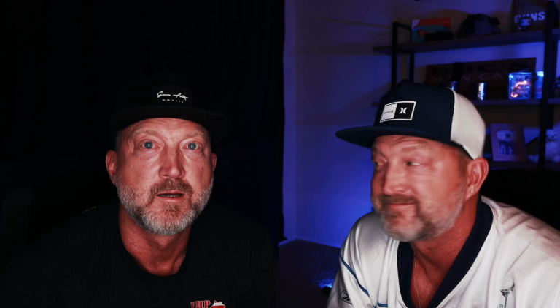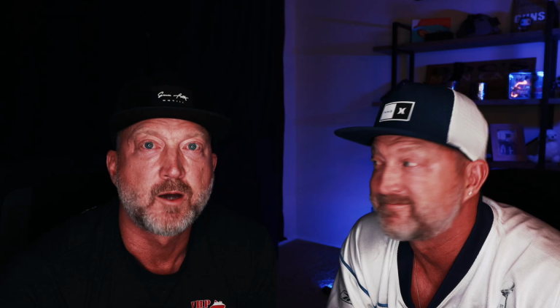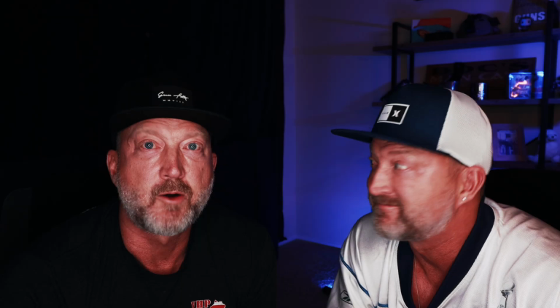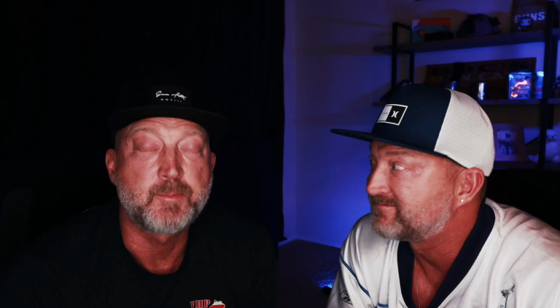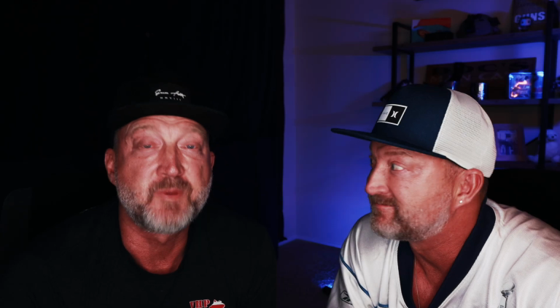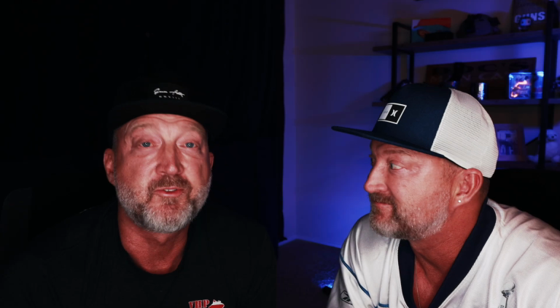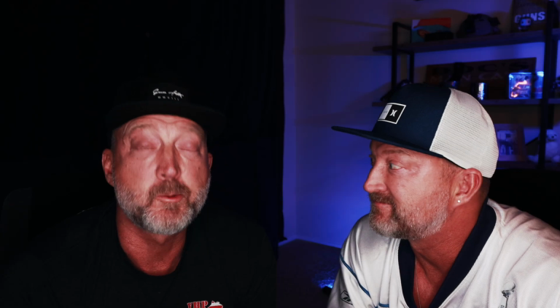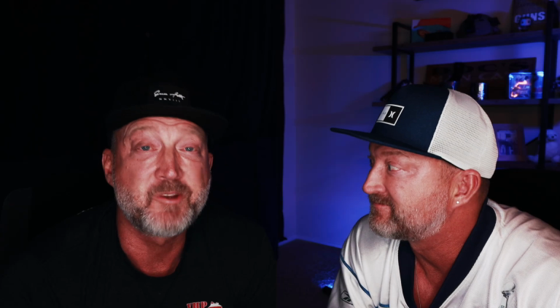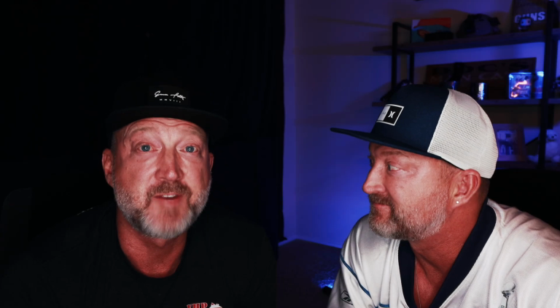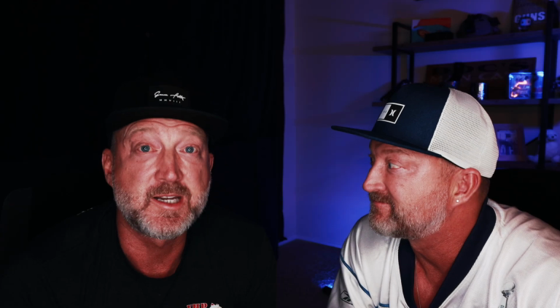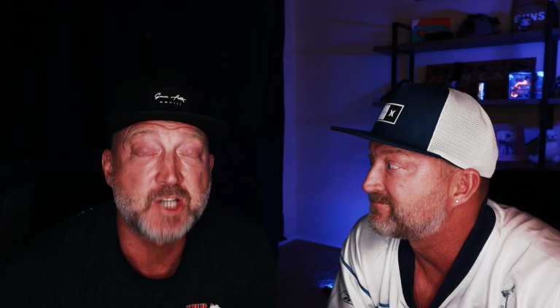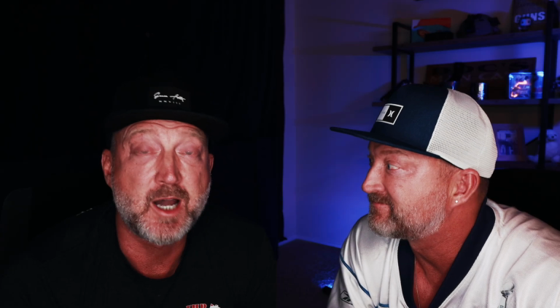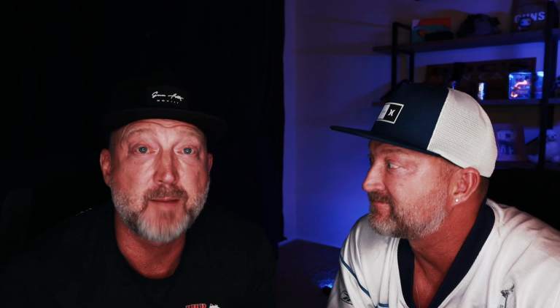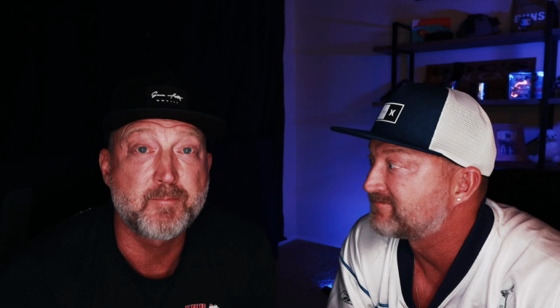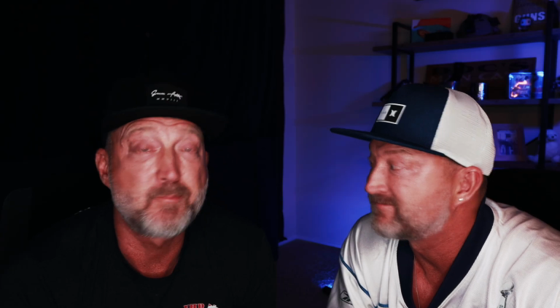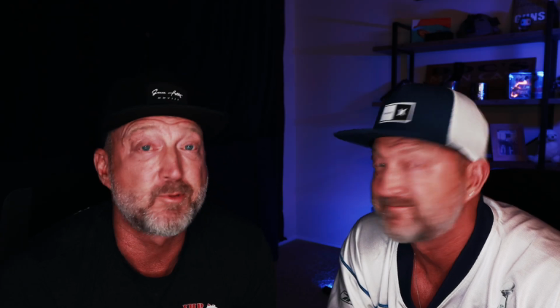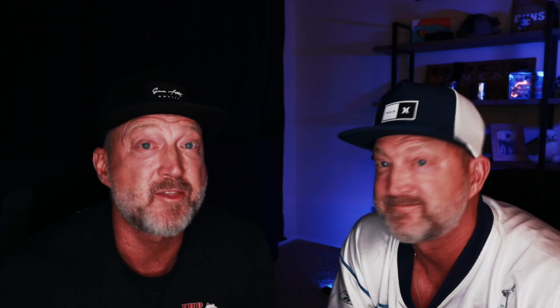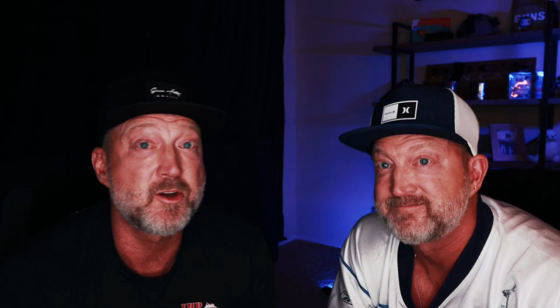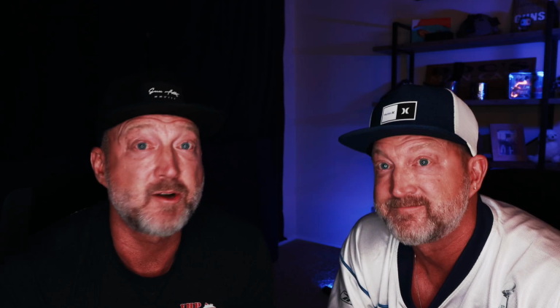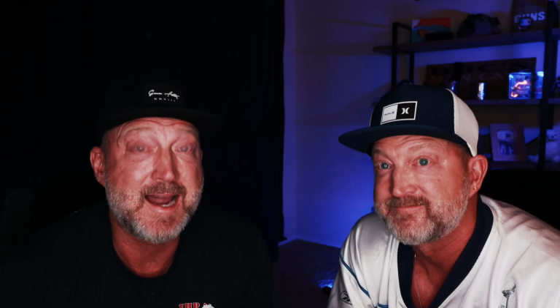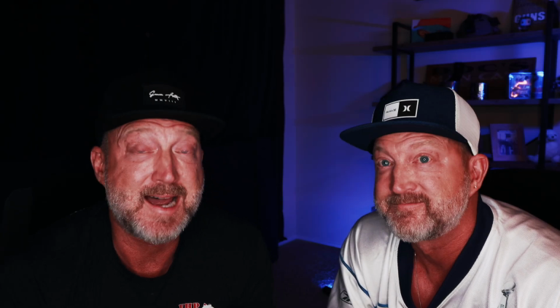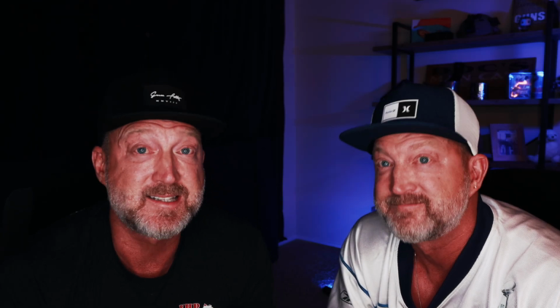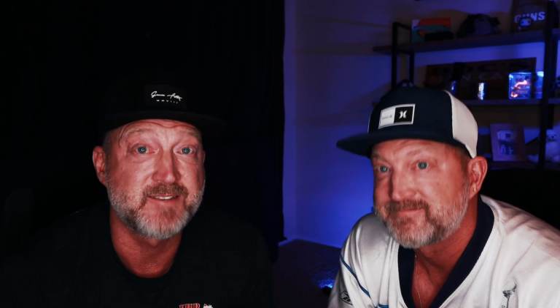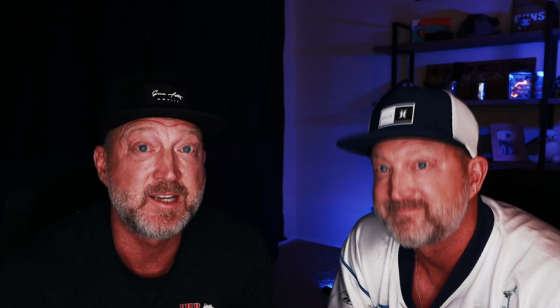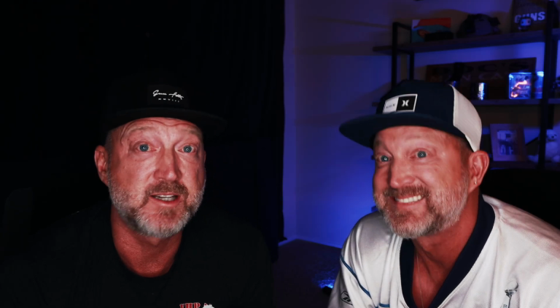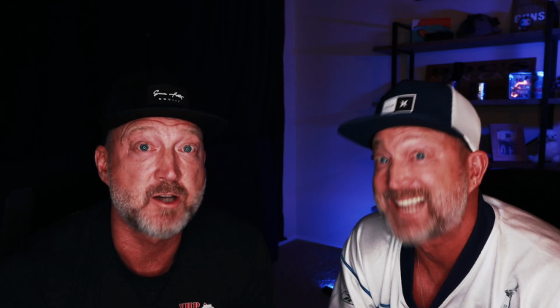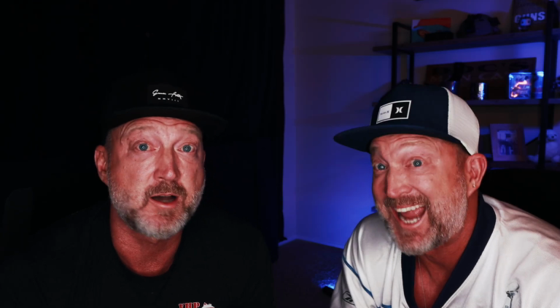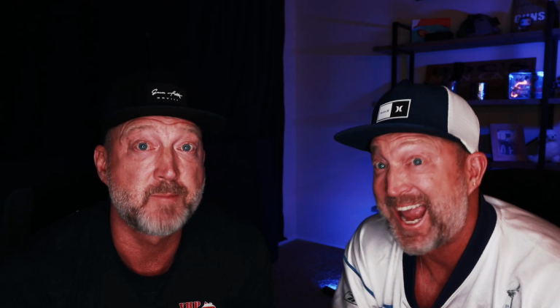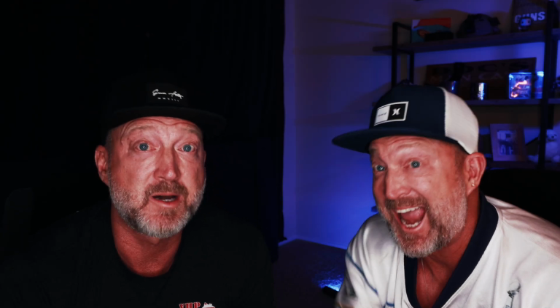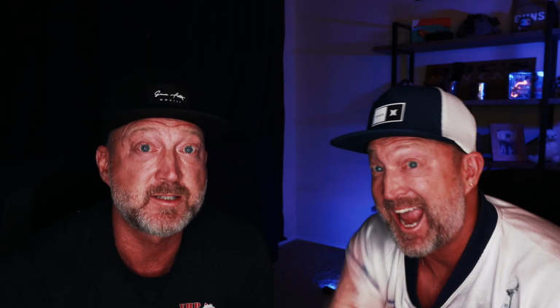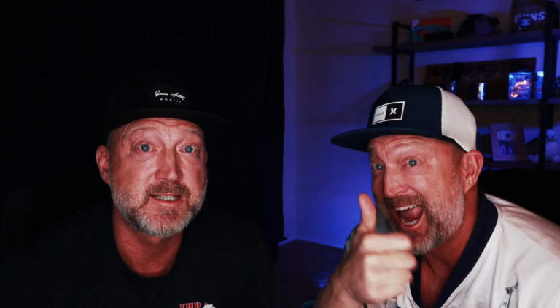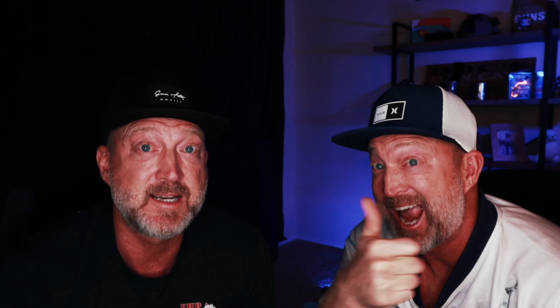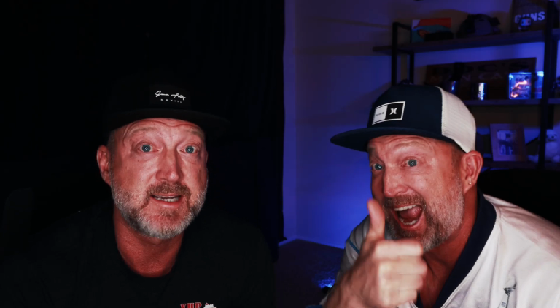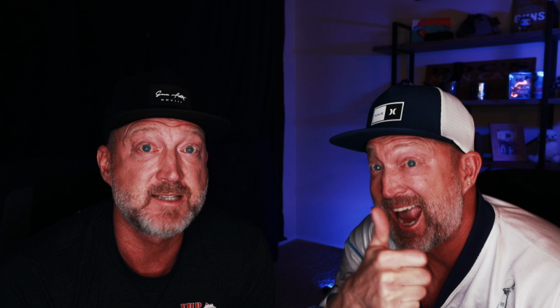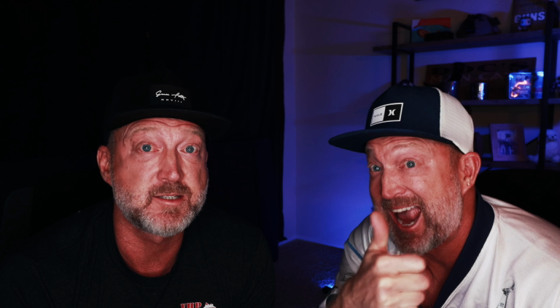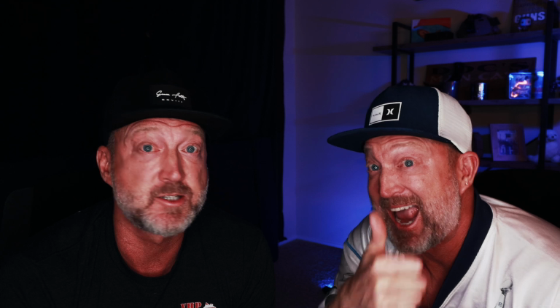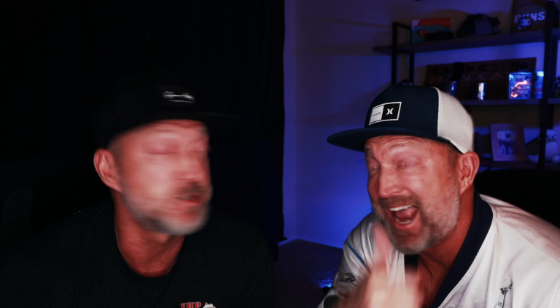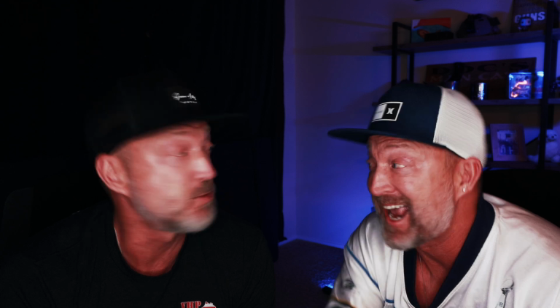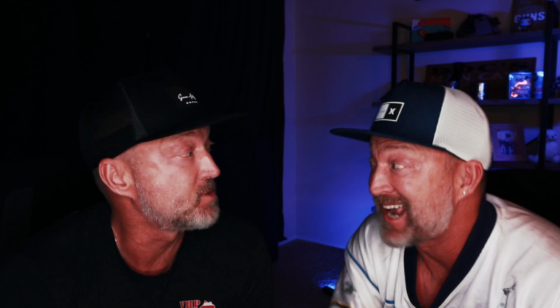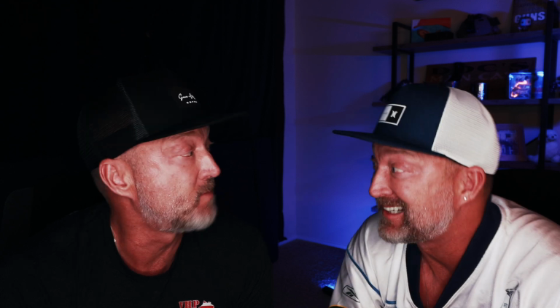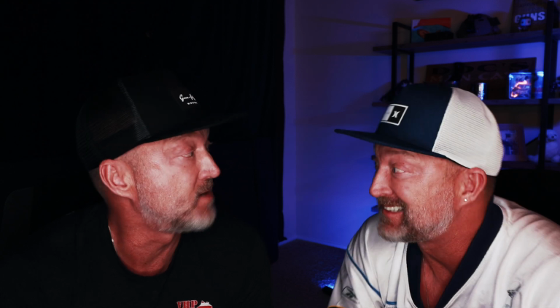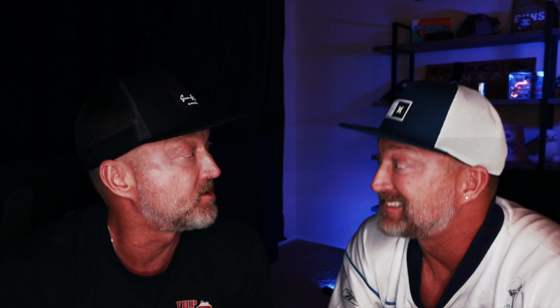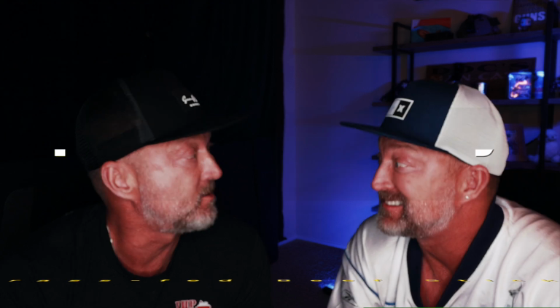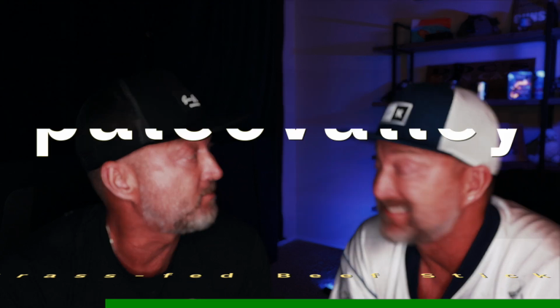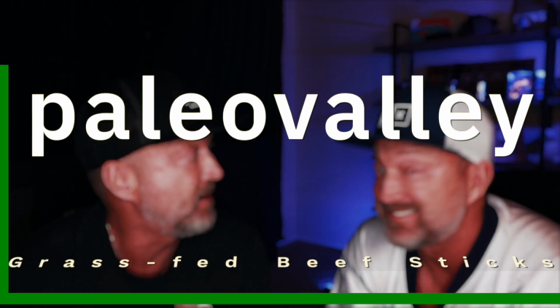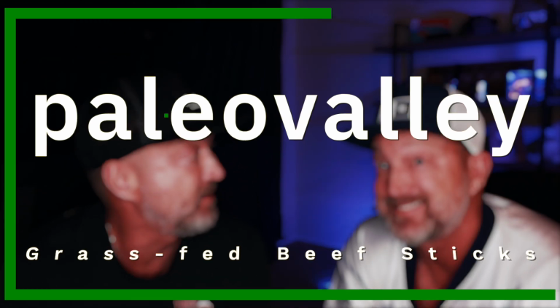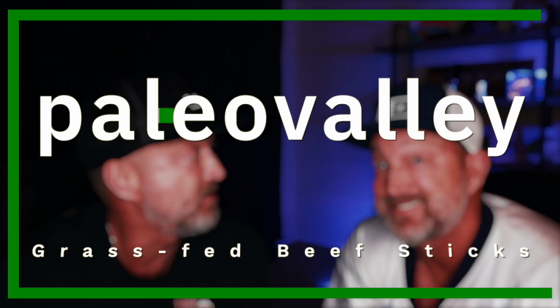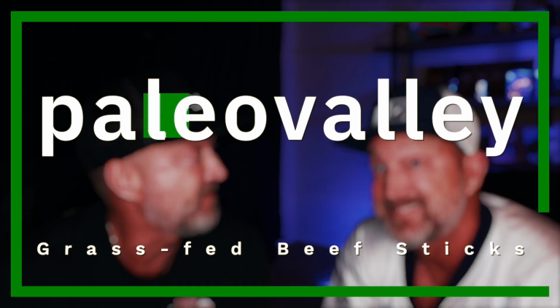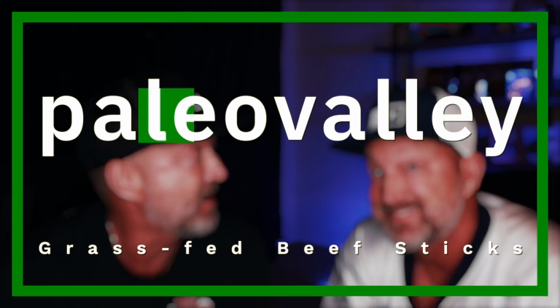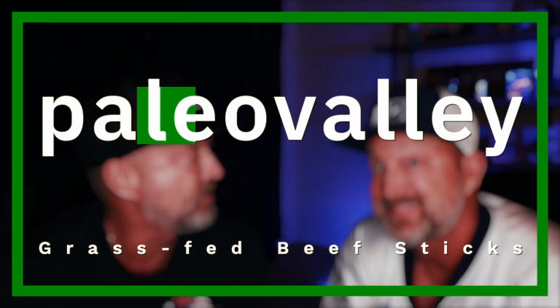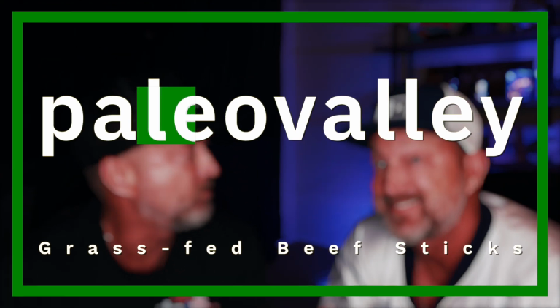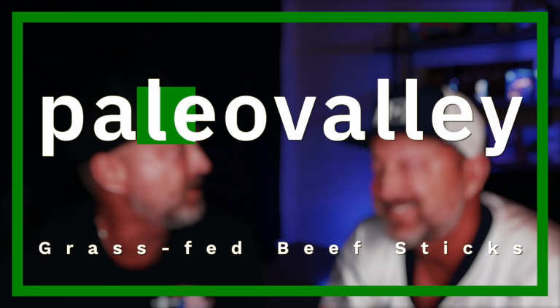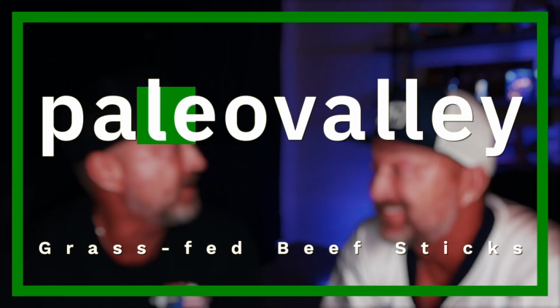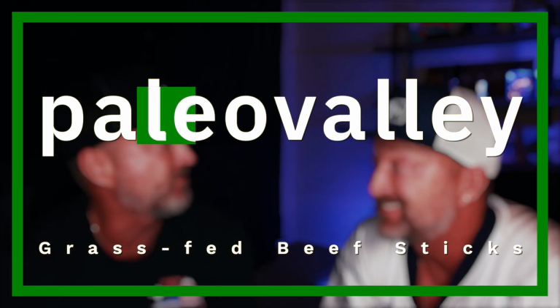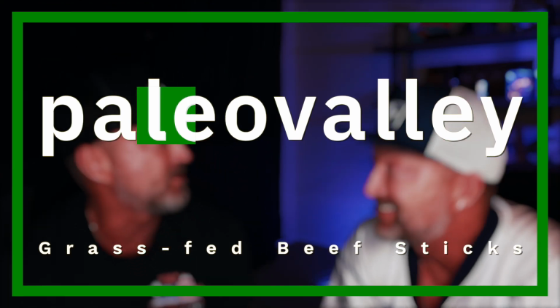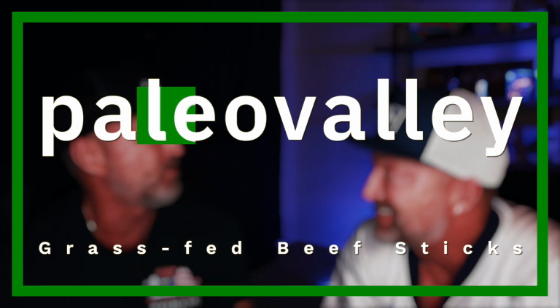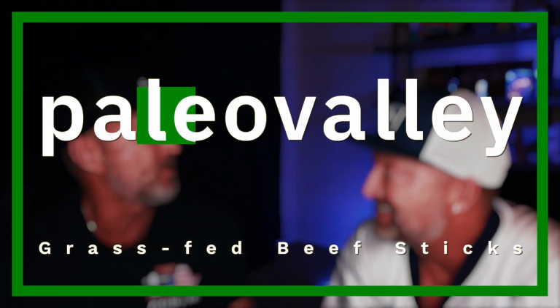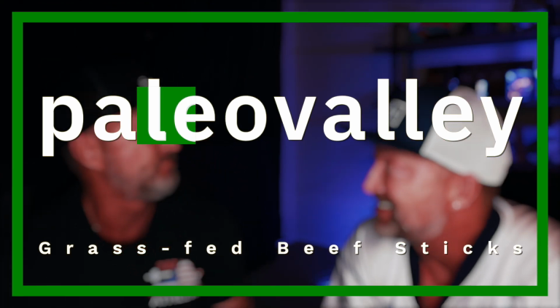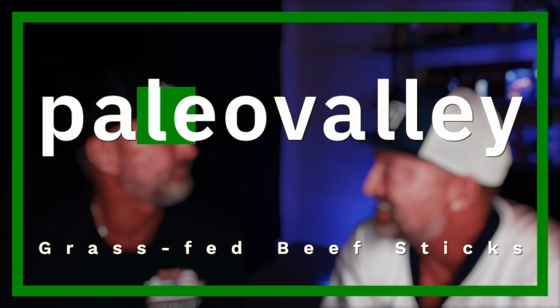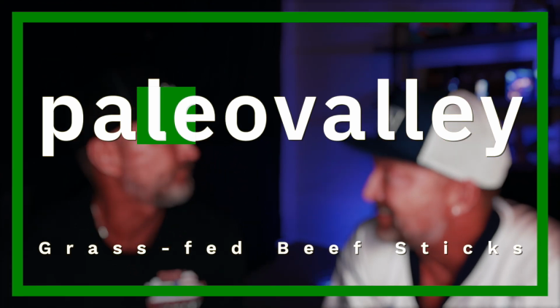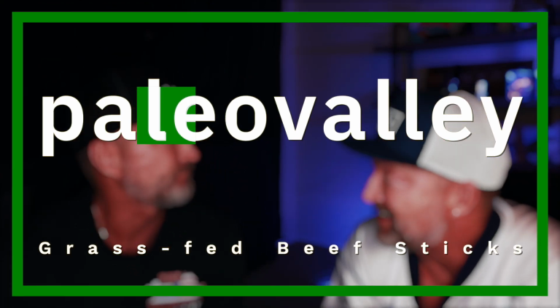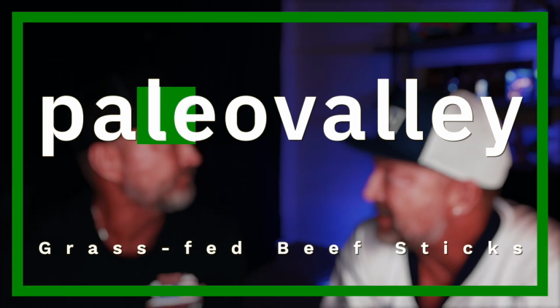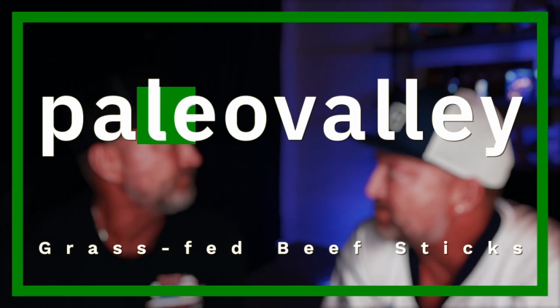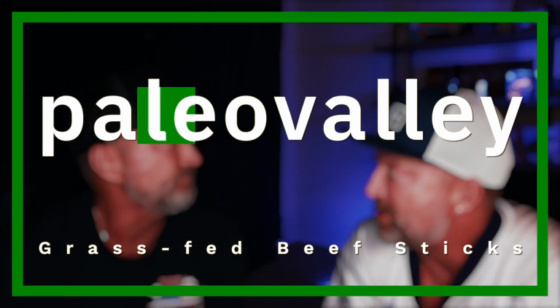Before we finish up, my brother asked if he could talk about today's show sponsor, Paleo Valley. What do you got for us bro? Thanks bro.